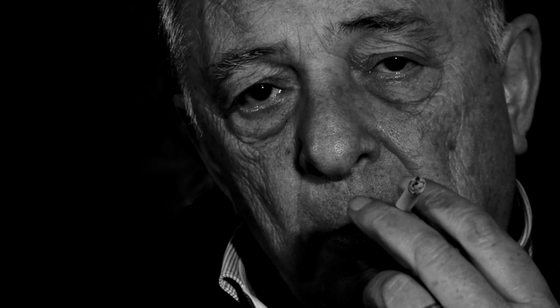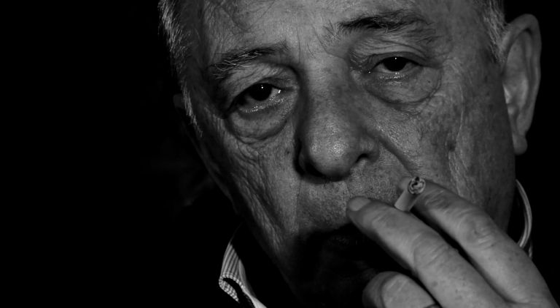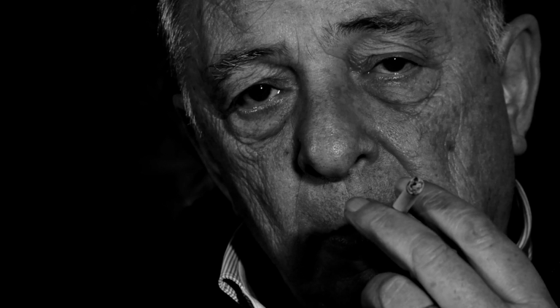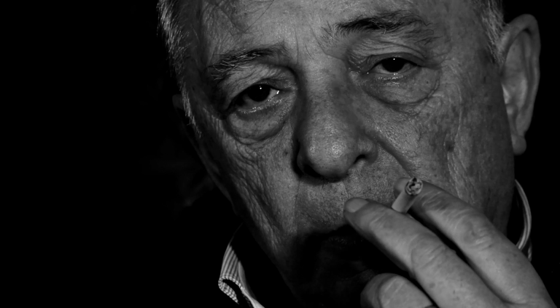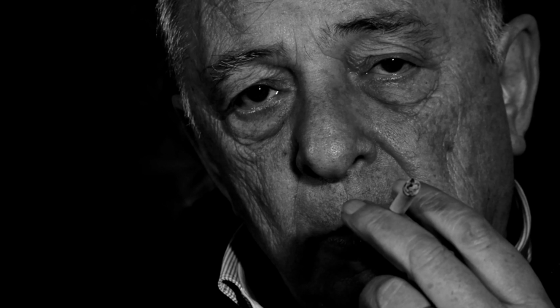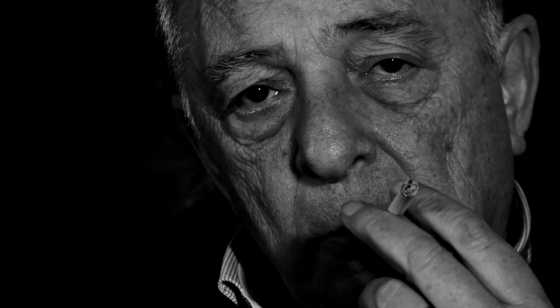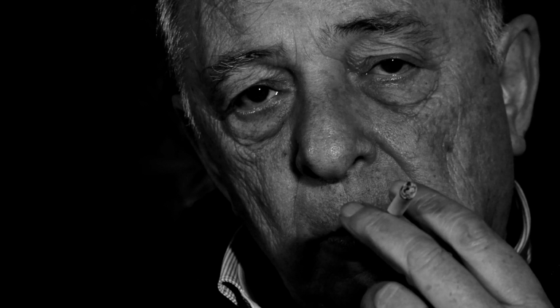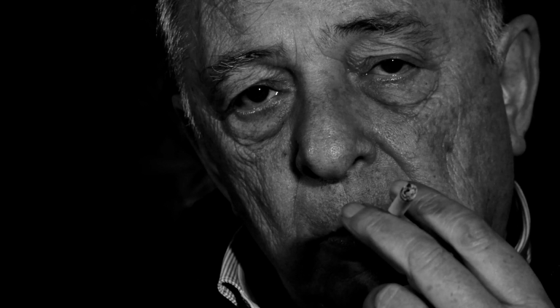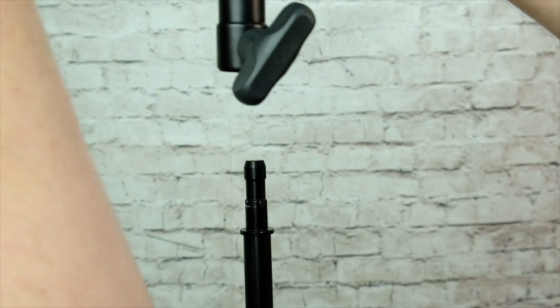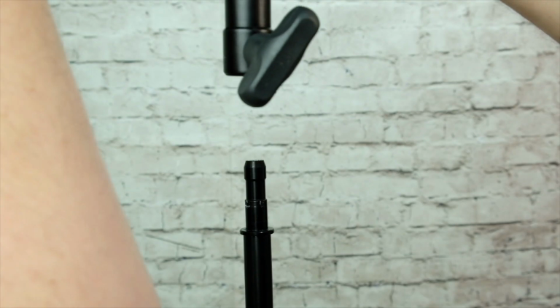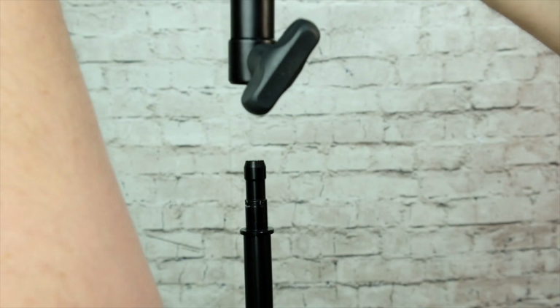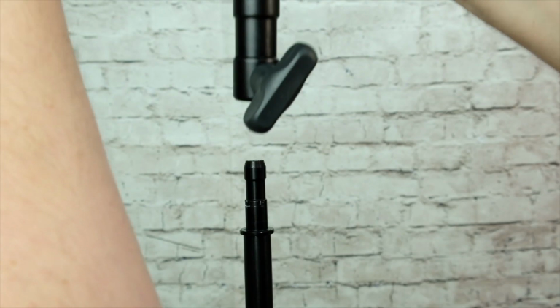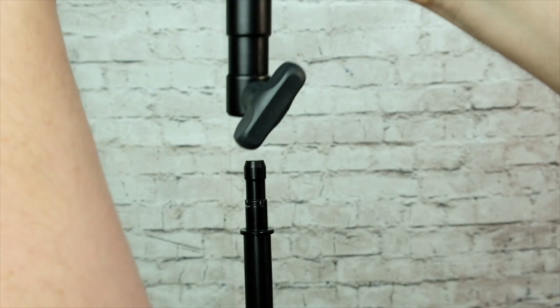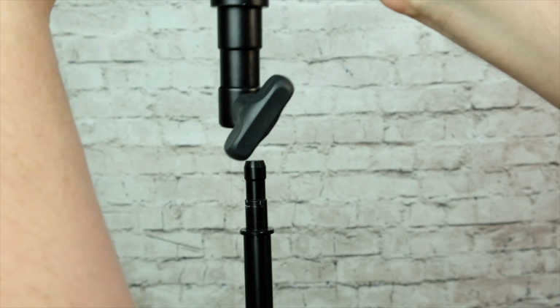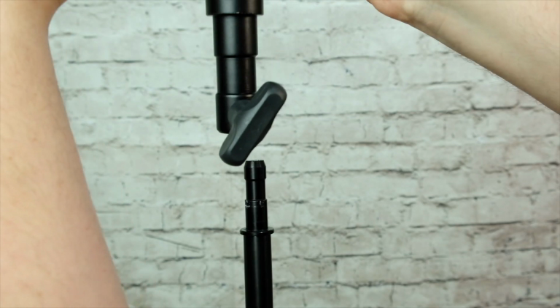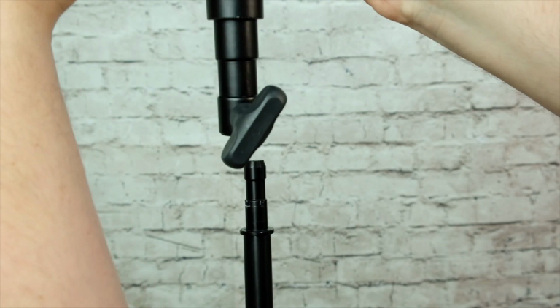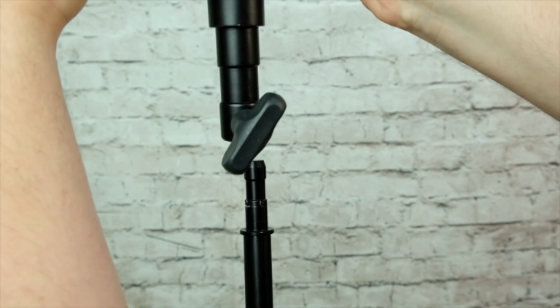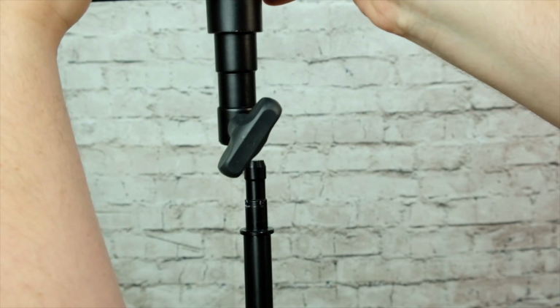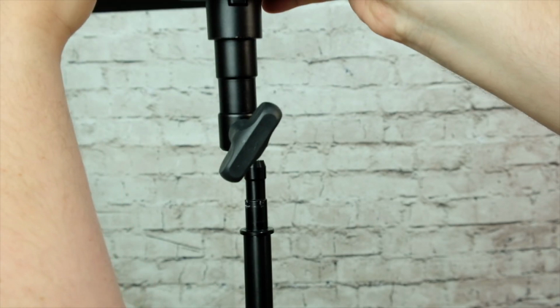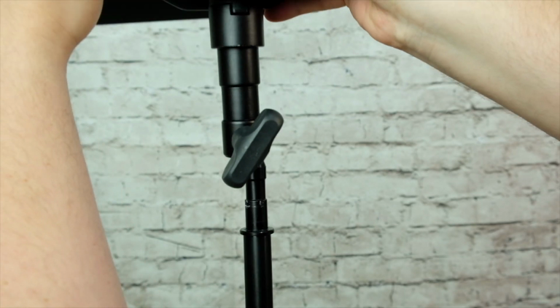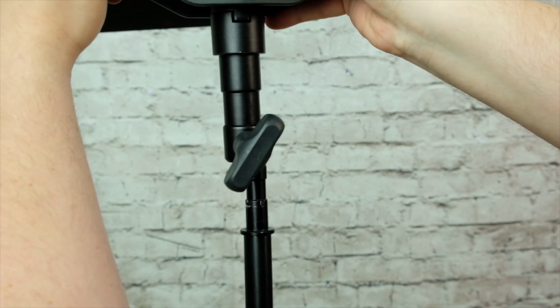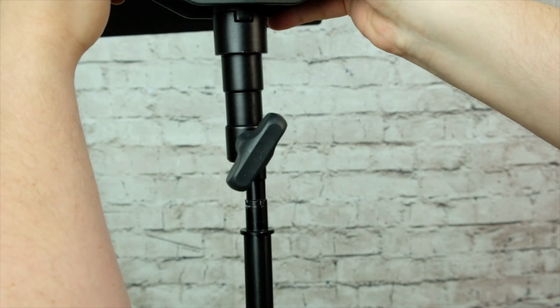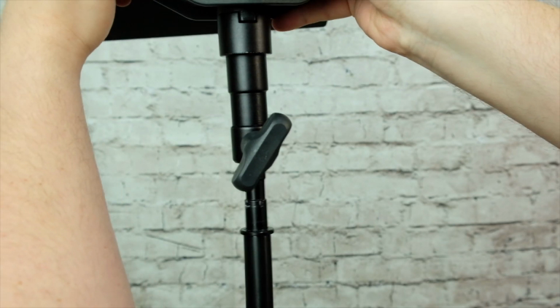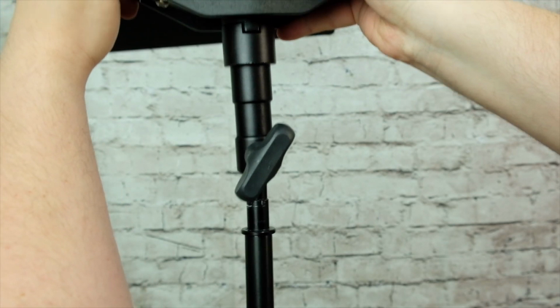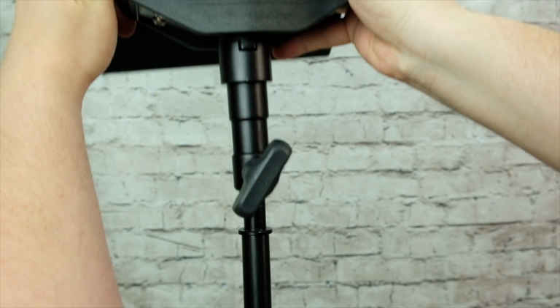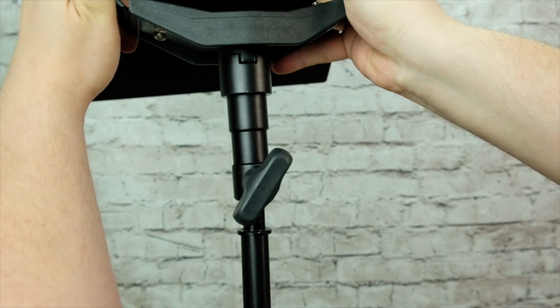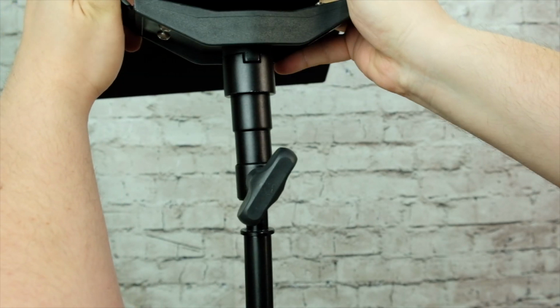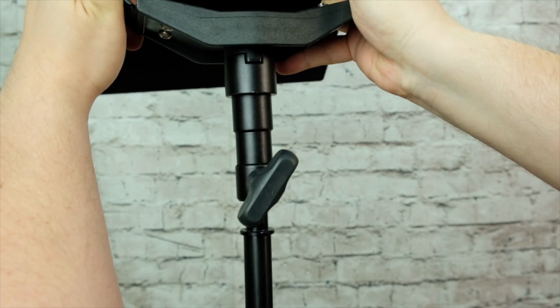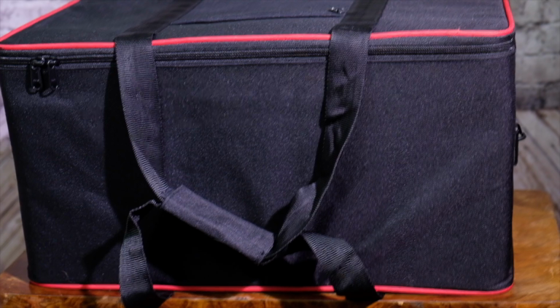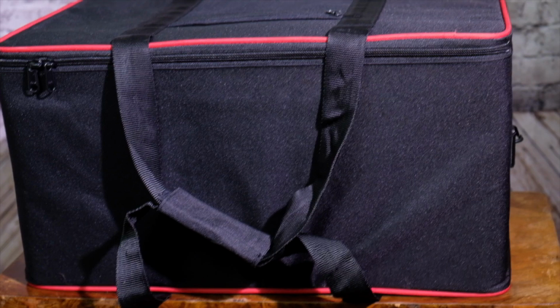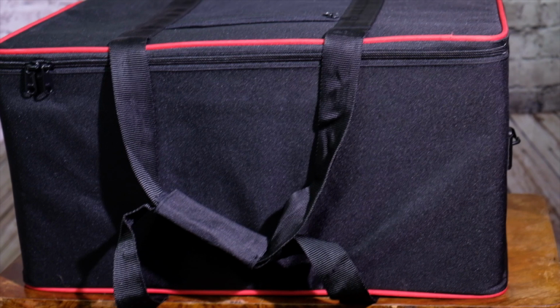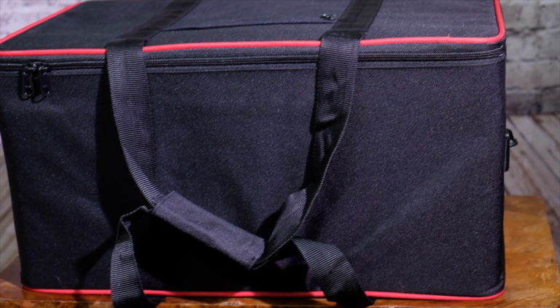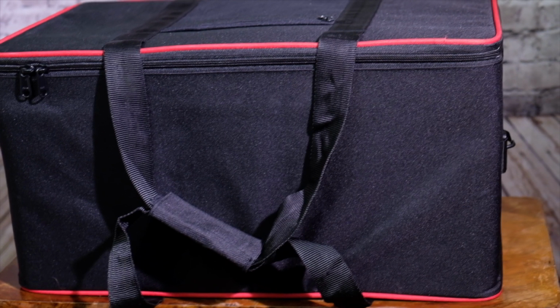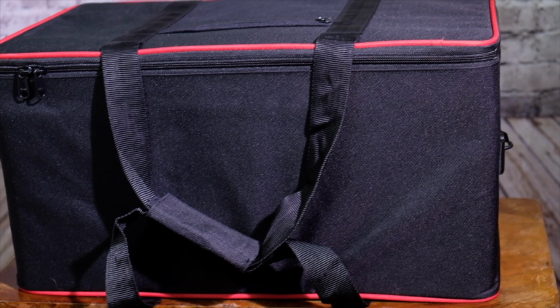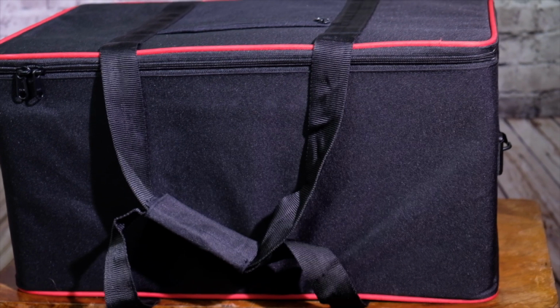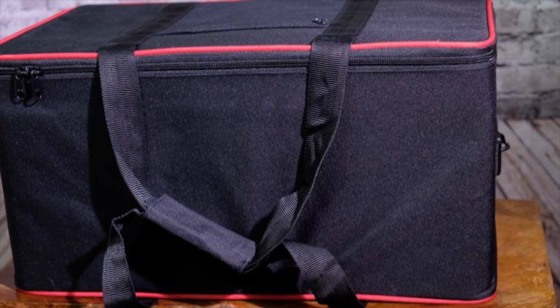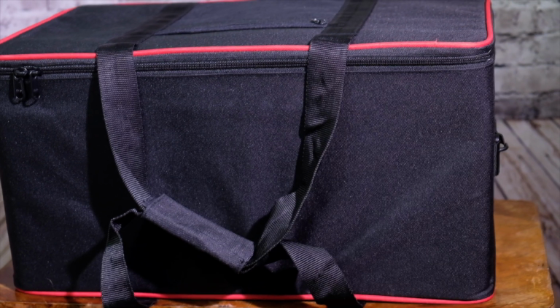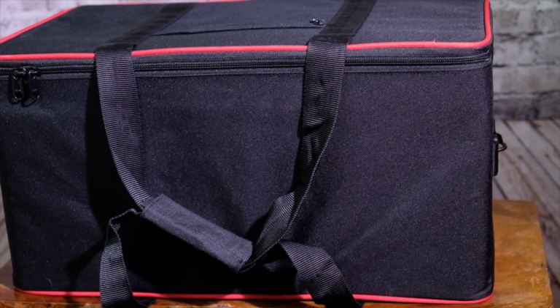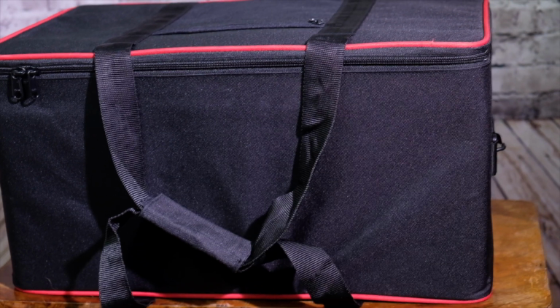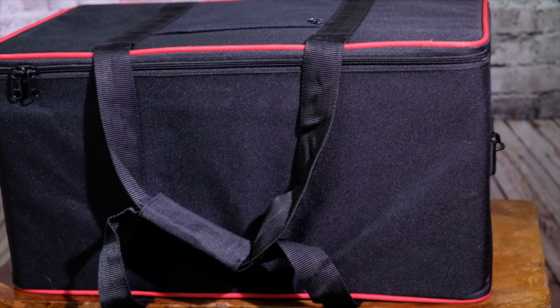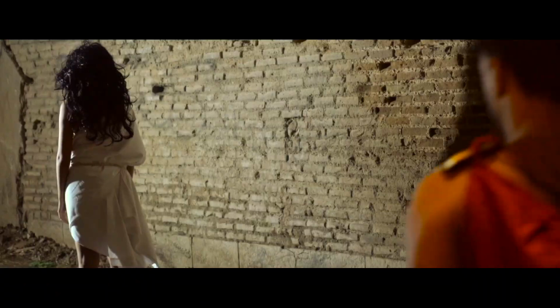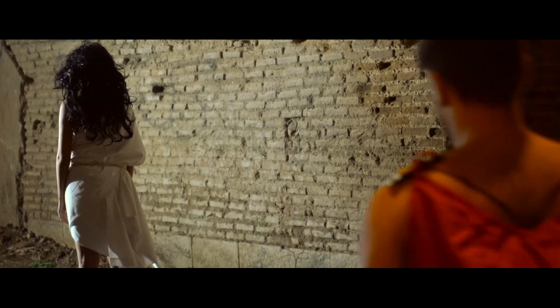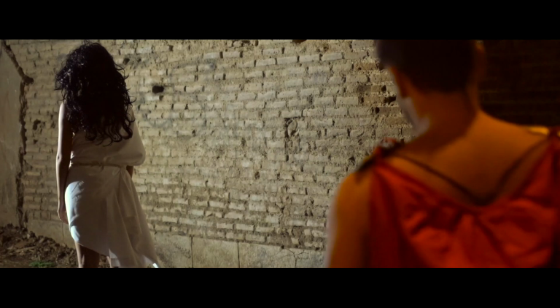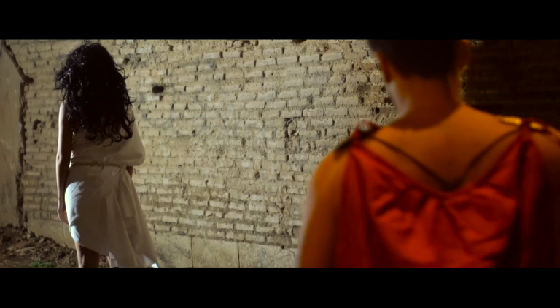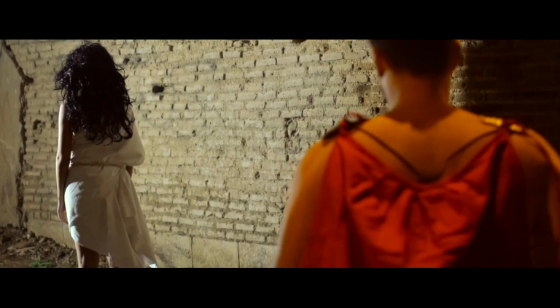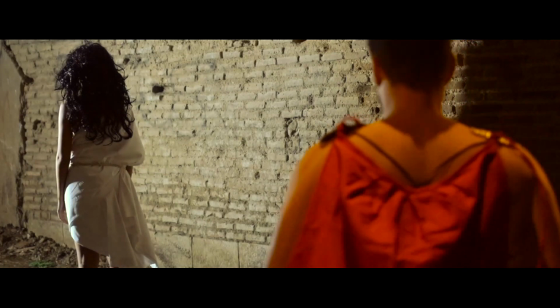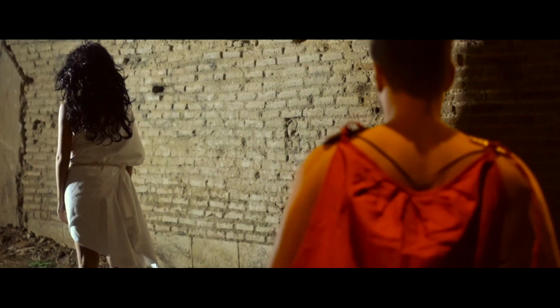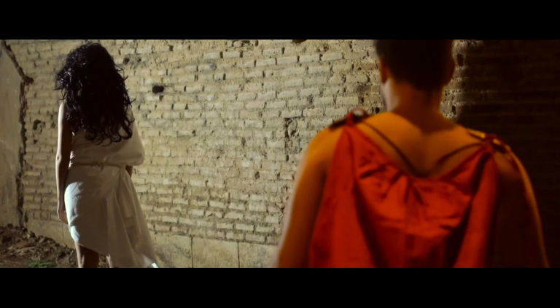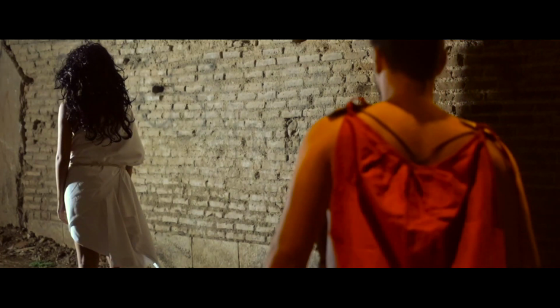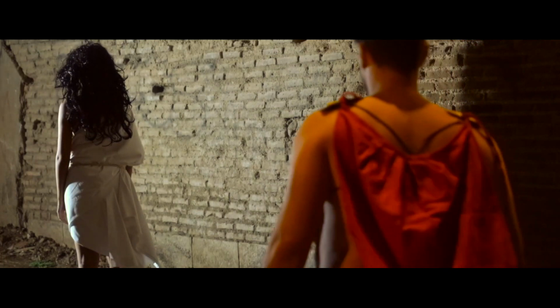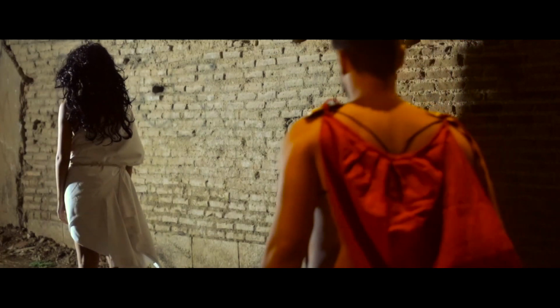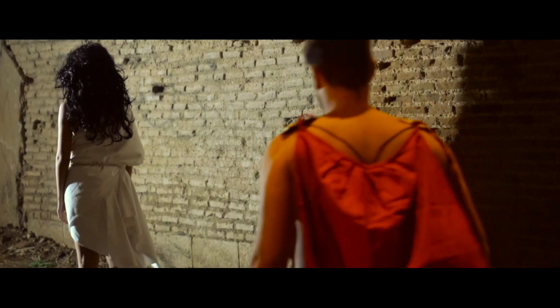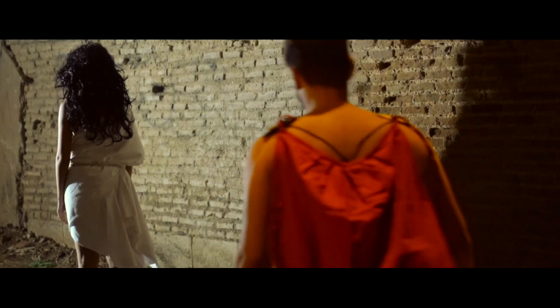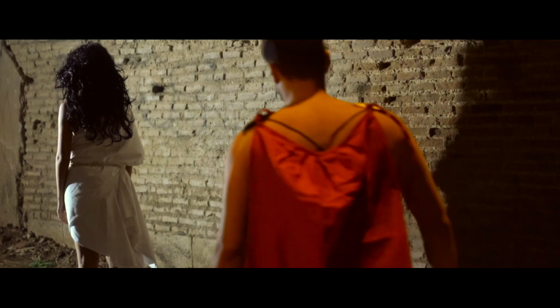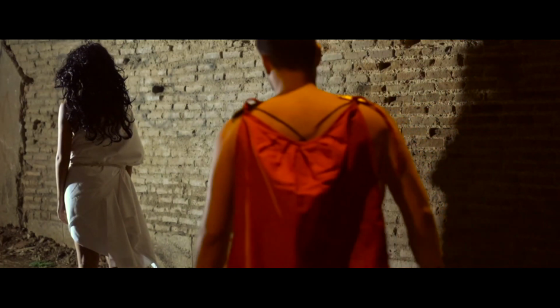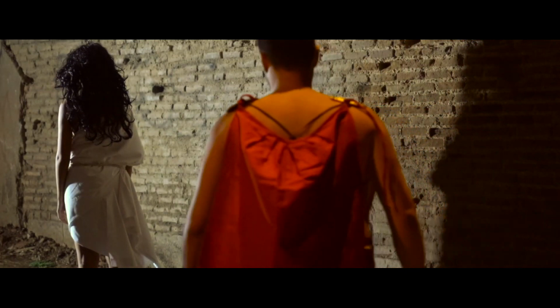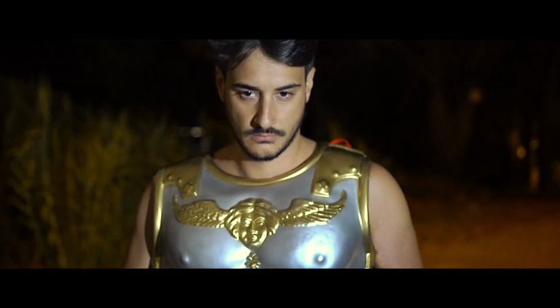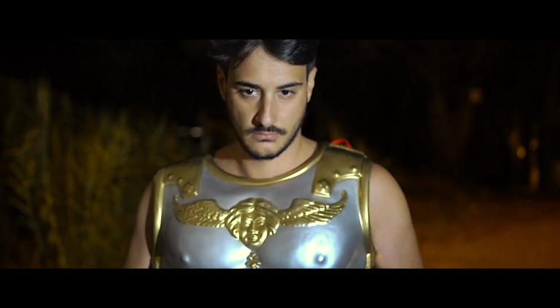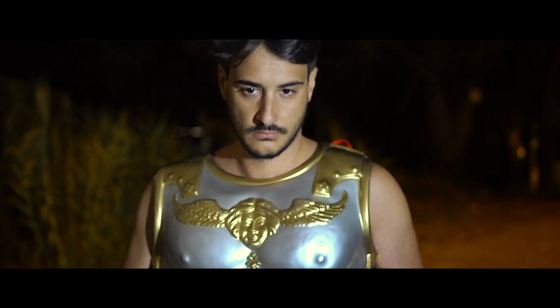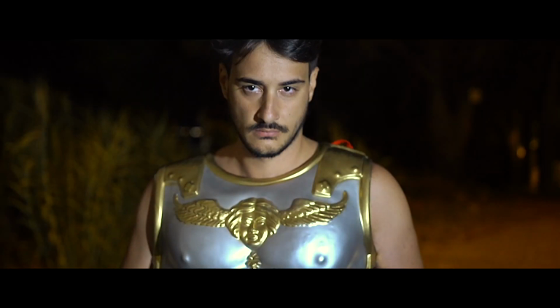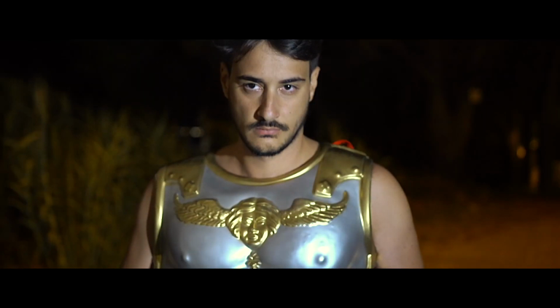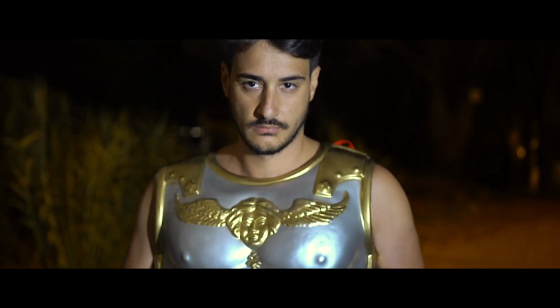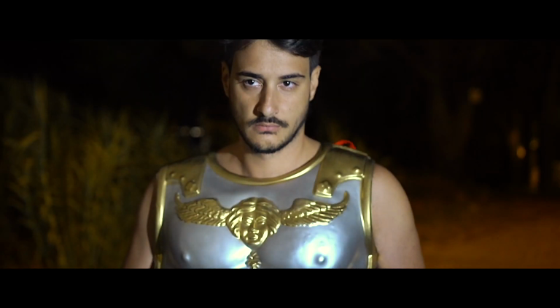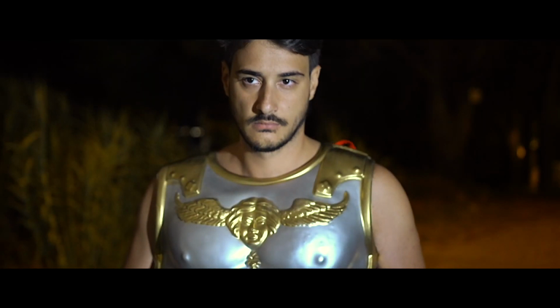It's a super light system, and thanks to the bag included, it's super easy to carry in all environments.